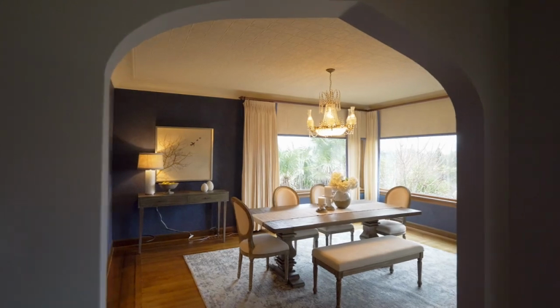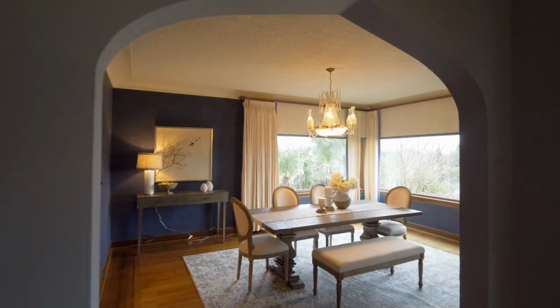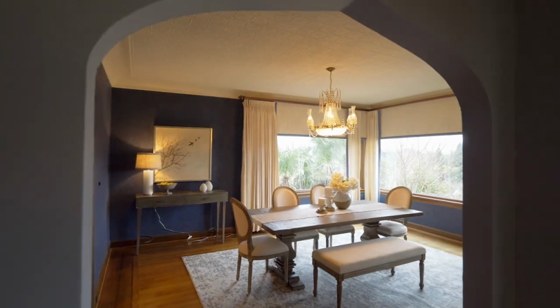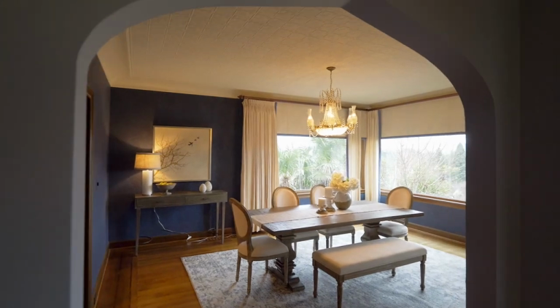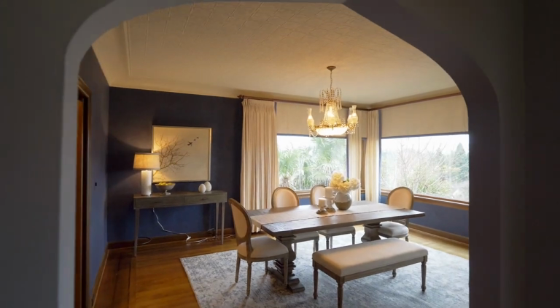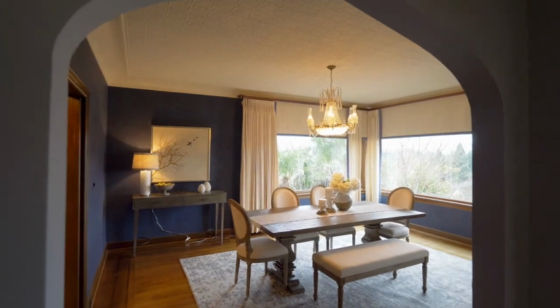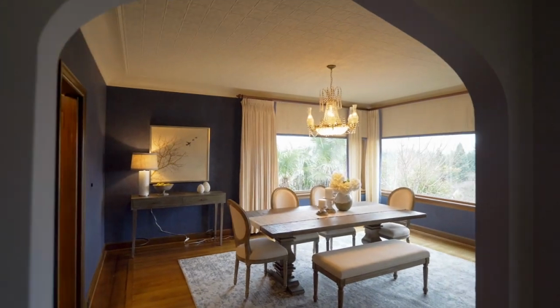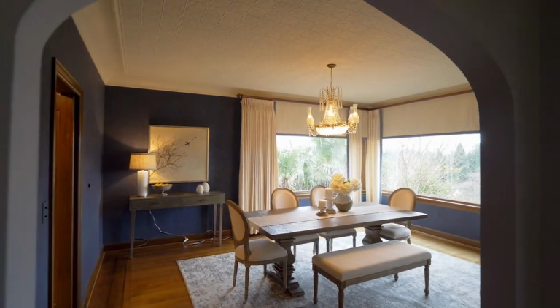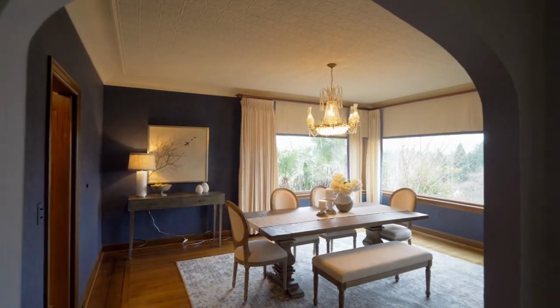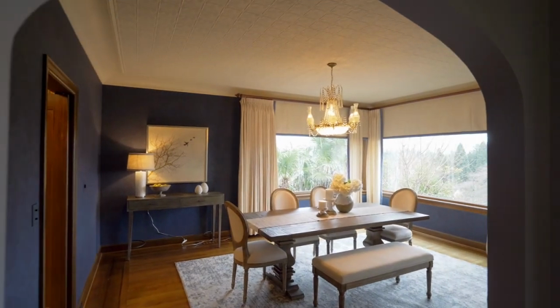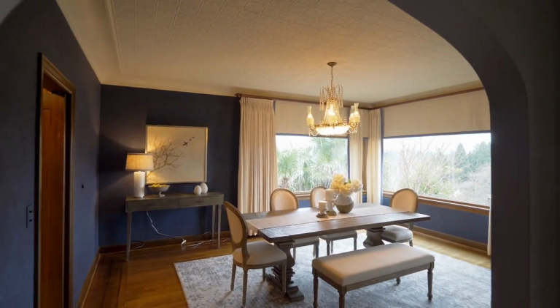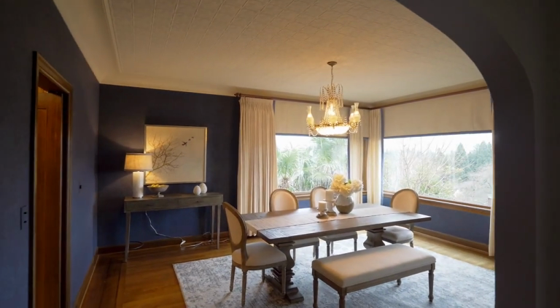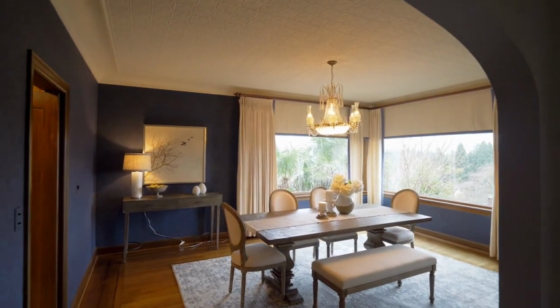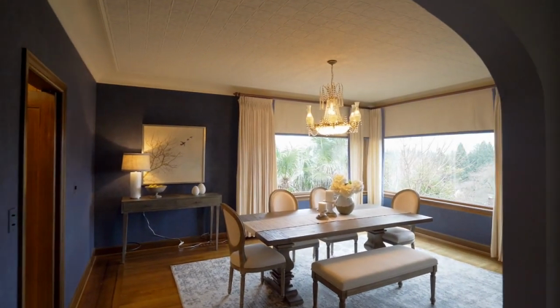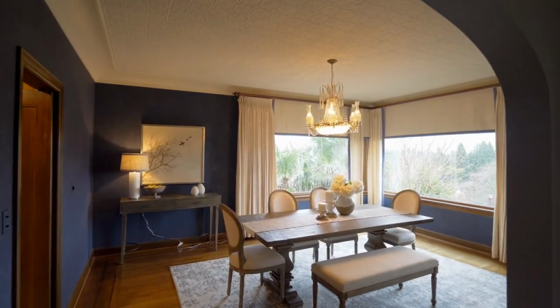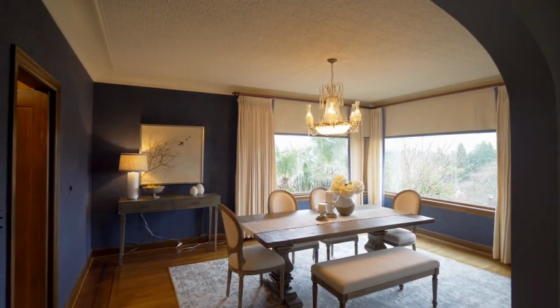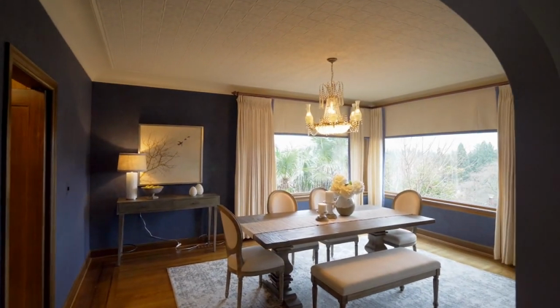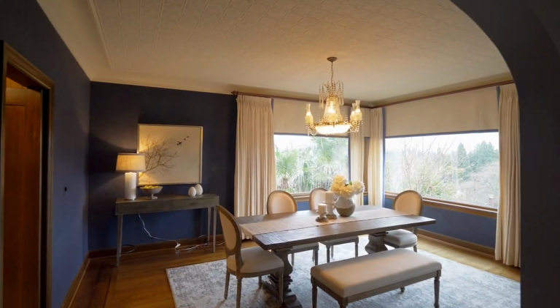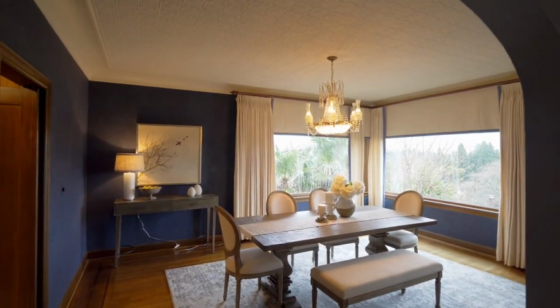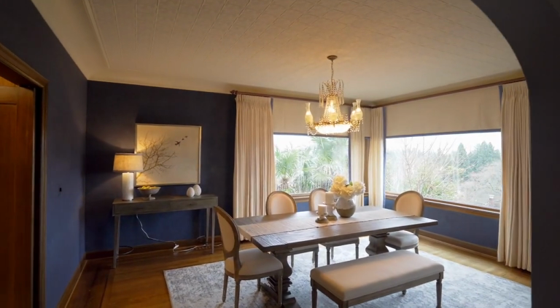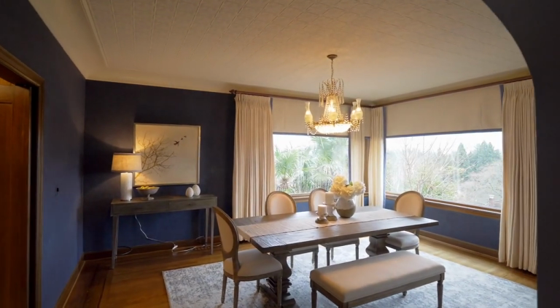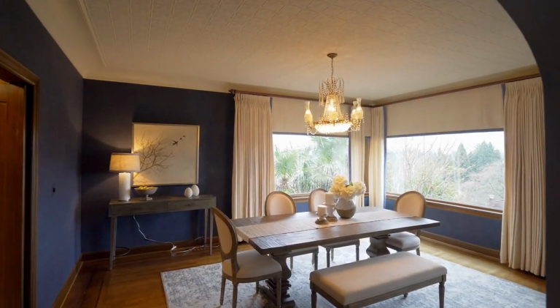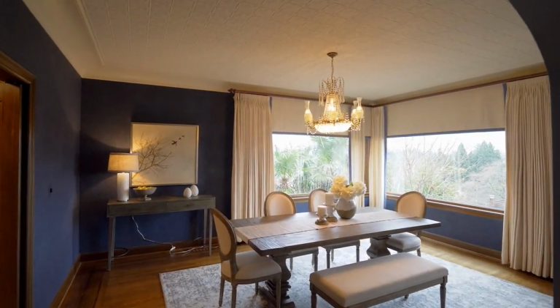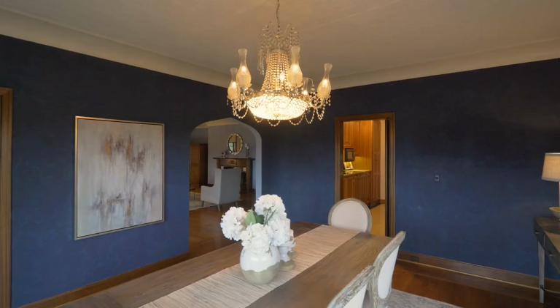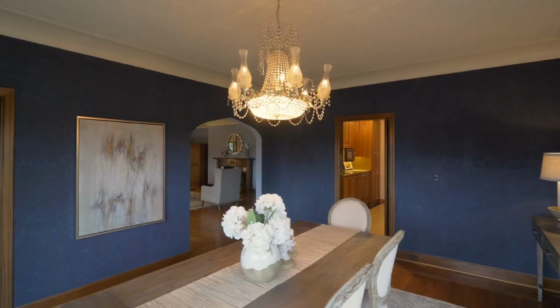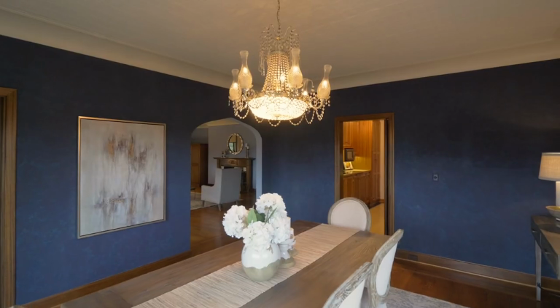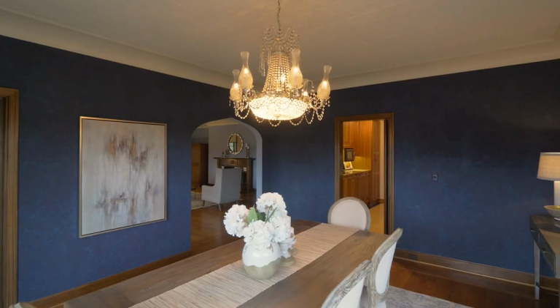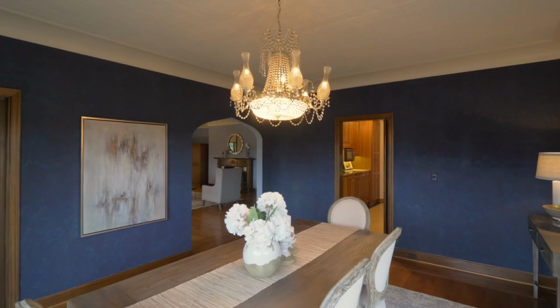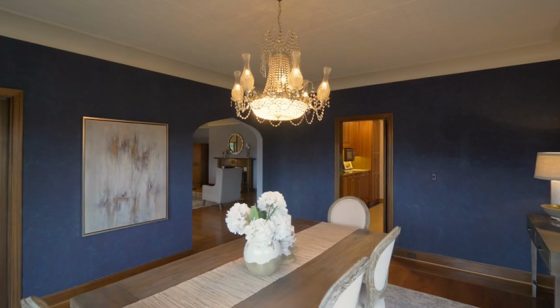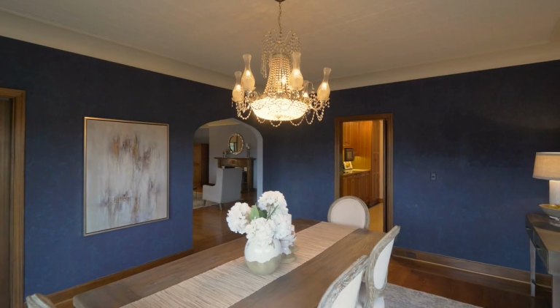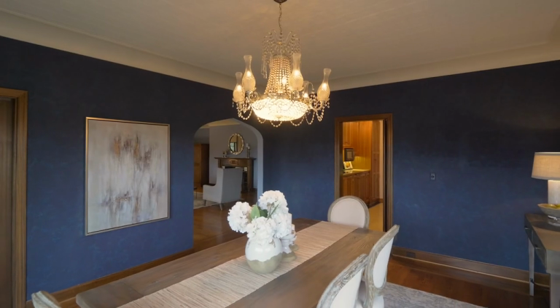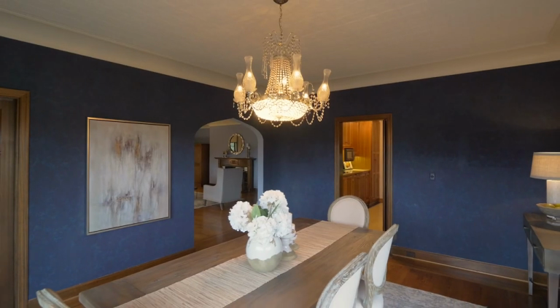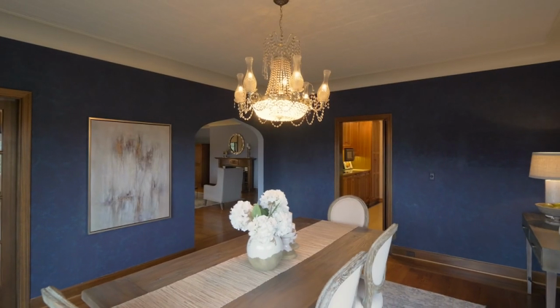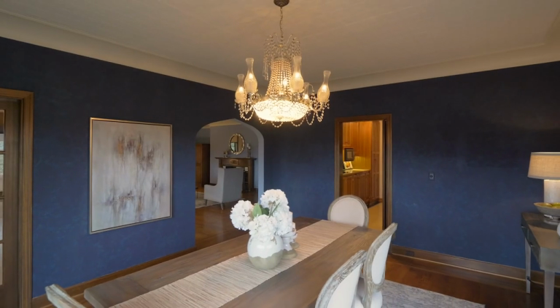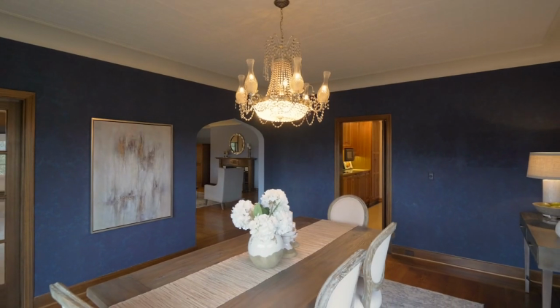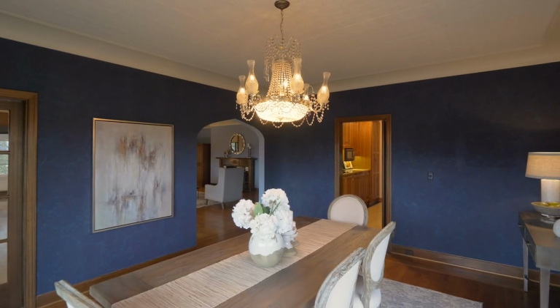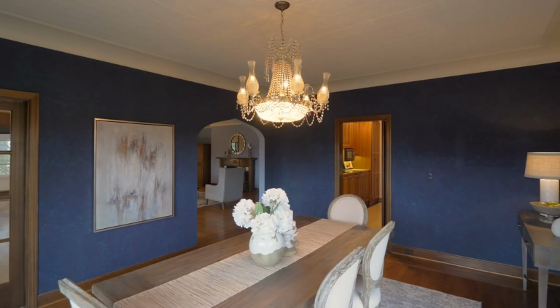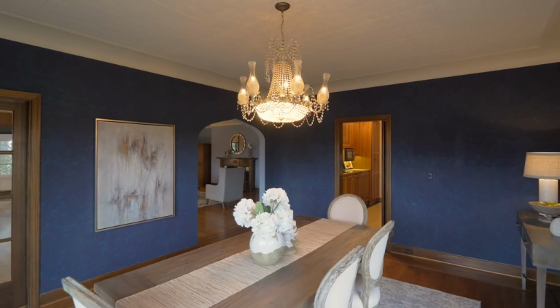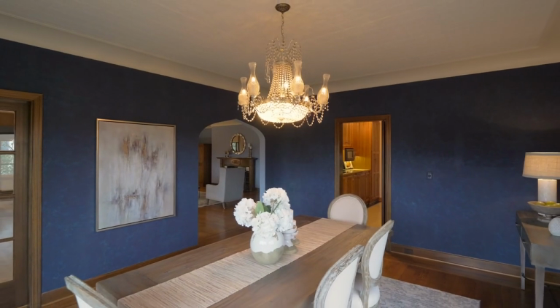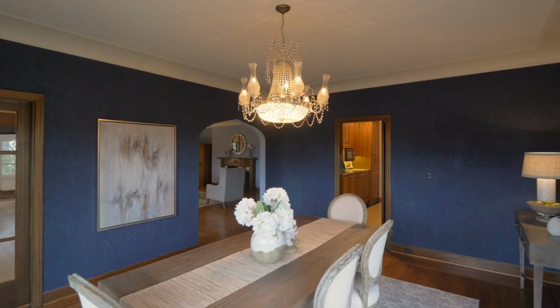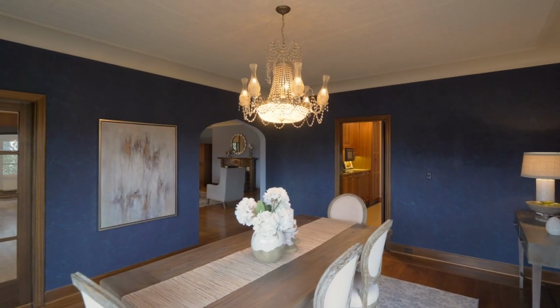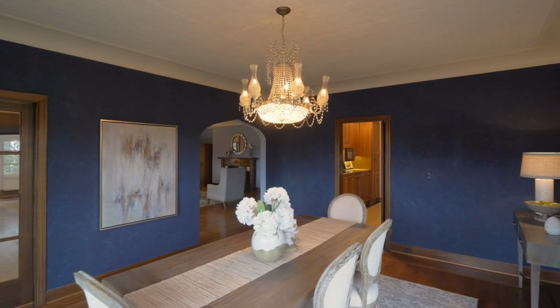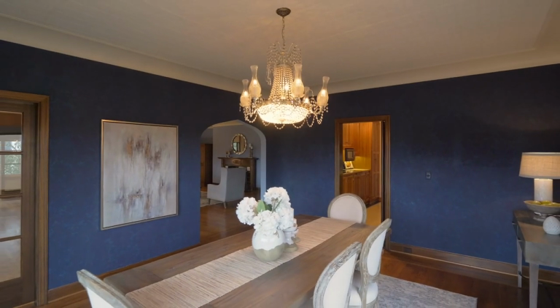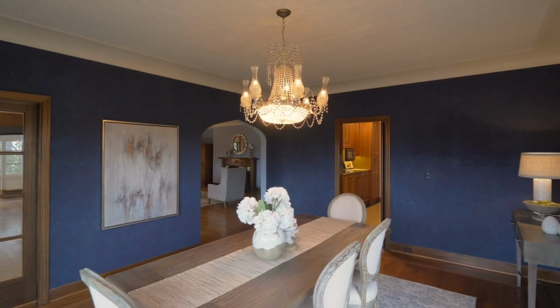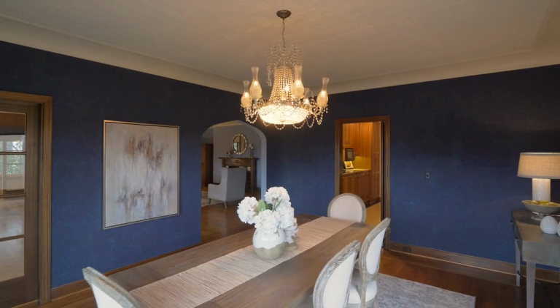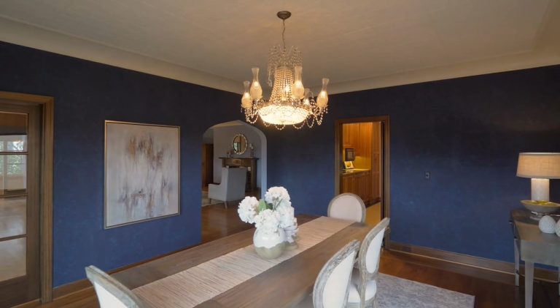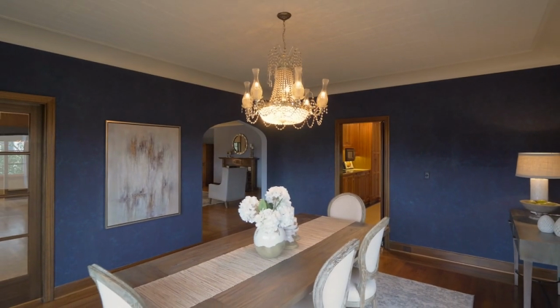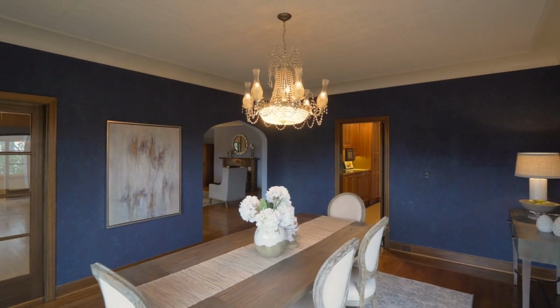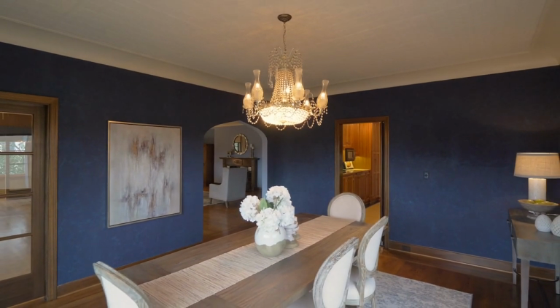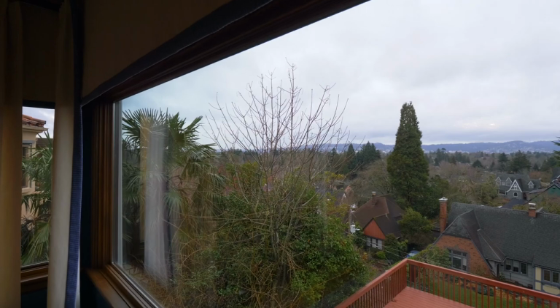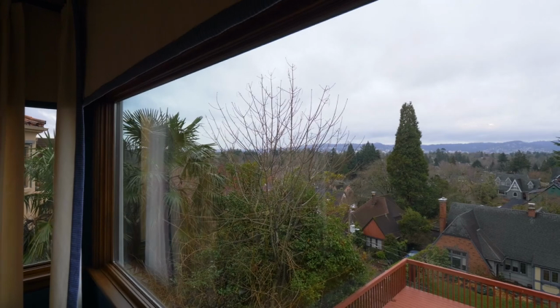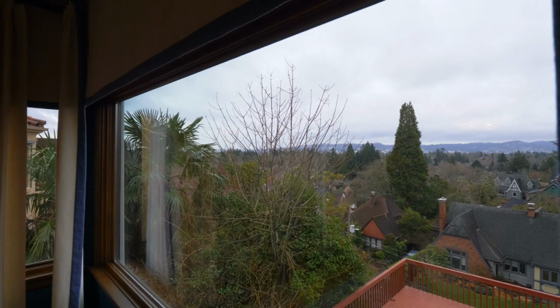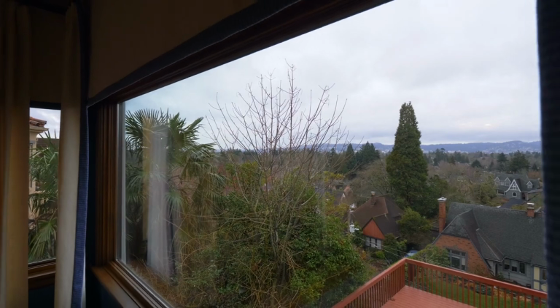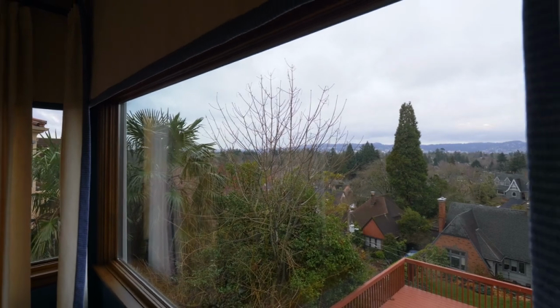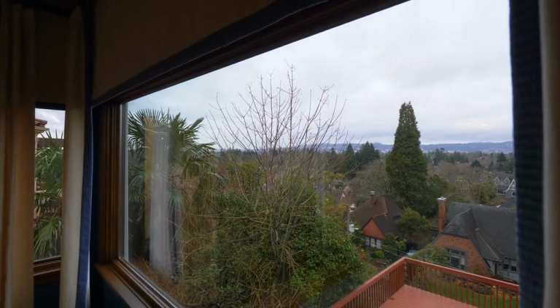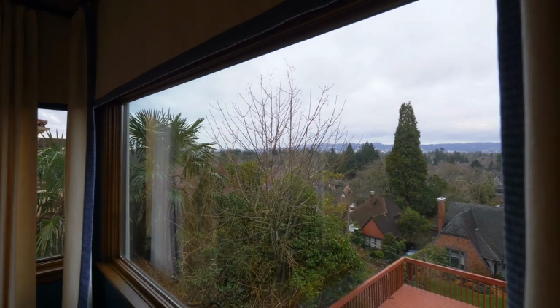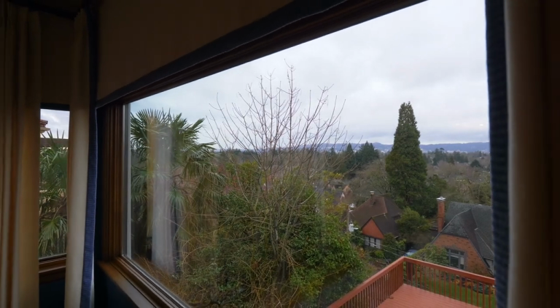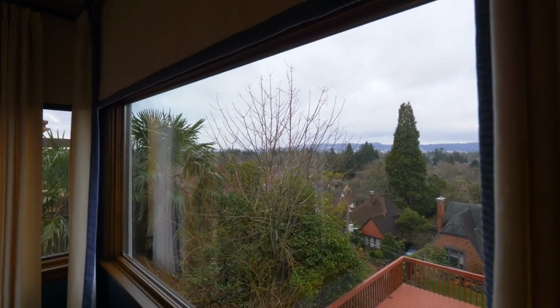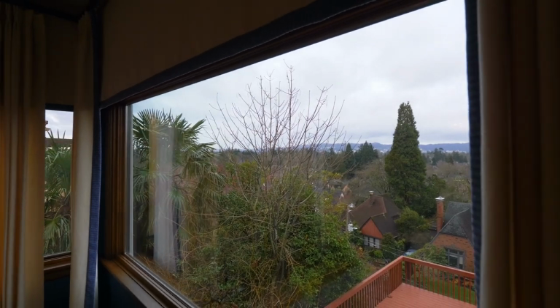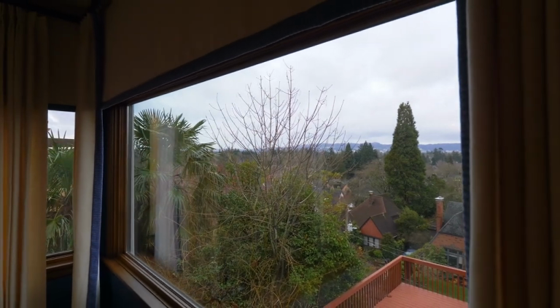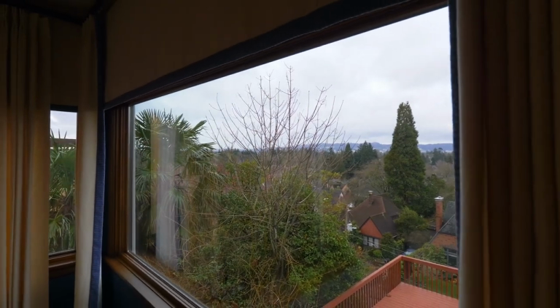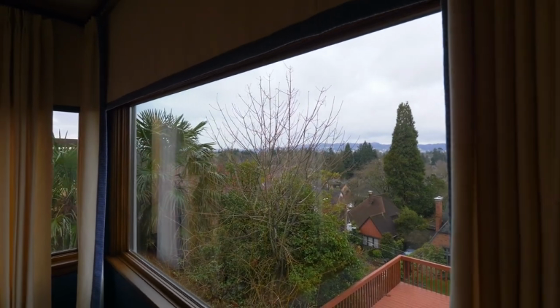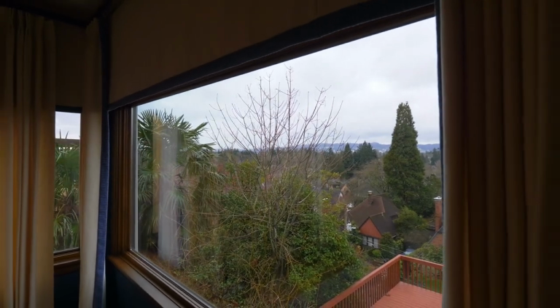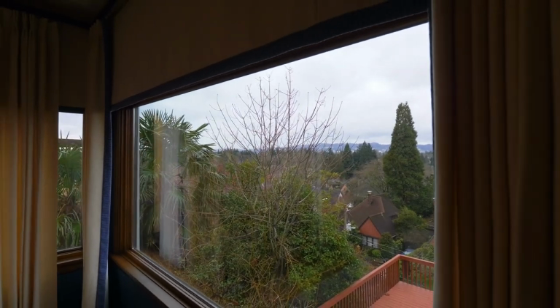Entertain in the formal dining room, framed with a sparkling chandelier, which also provides spectacular views.